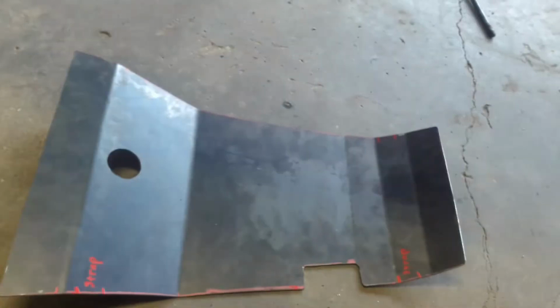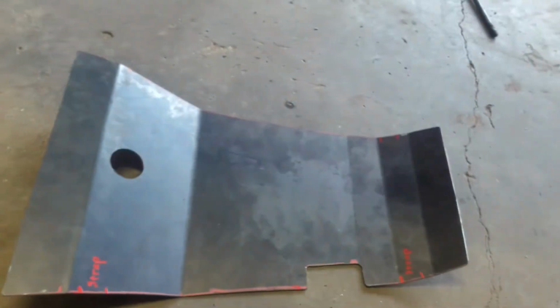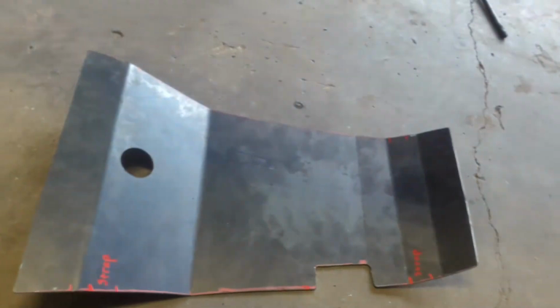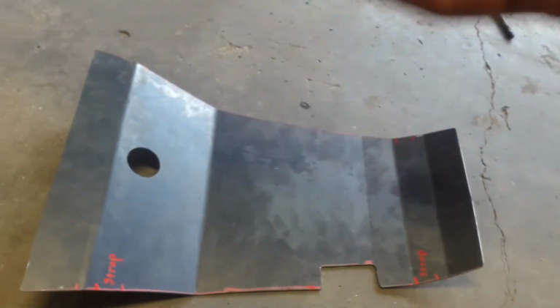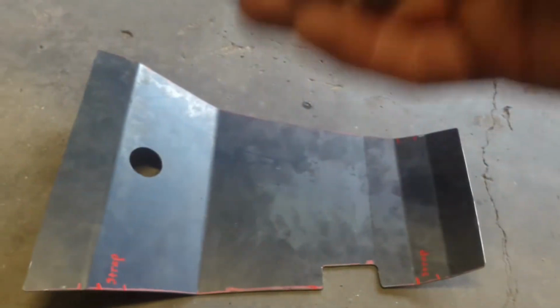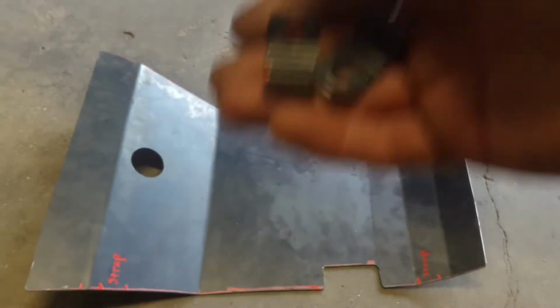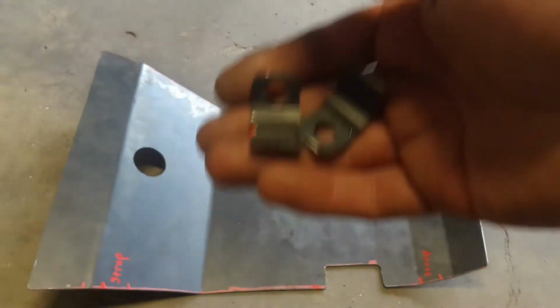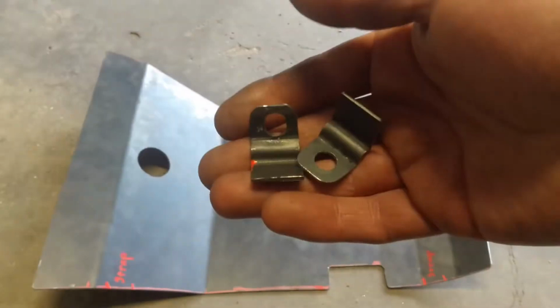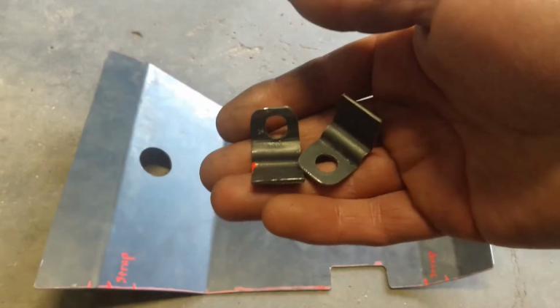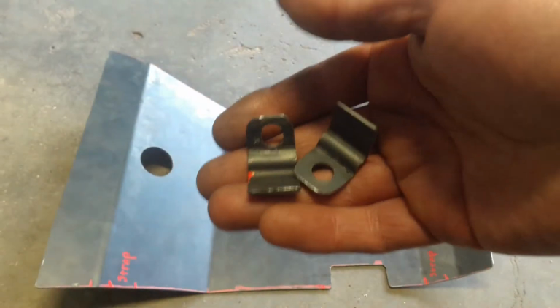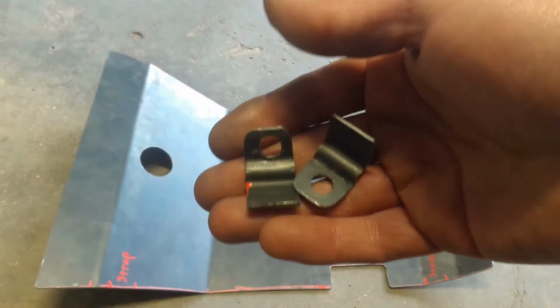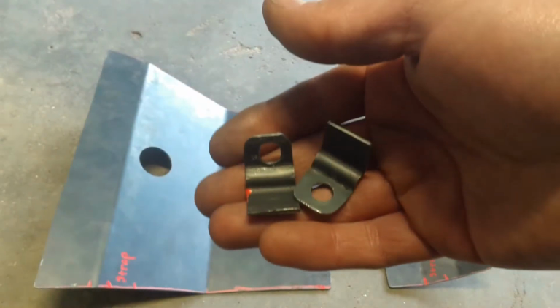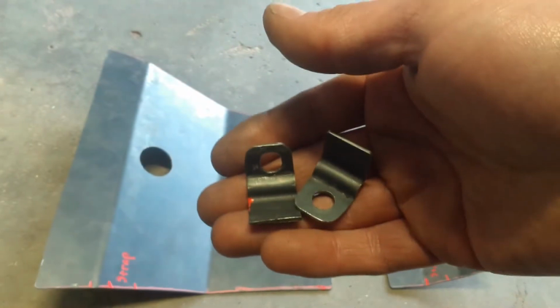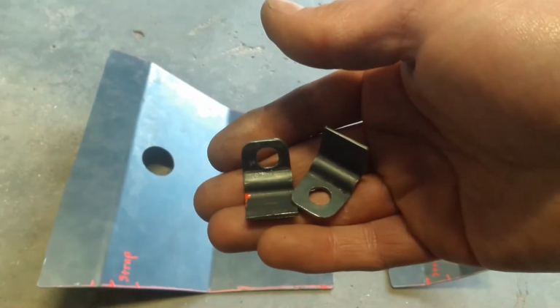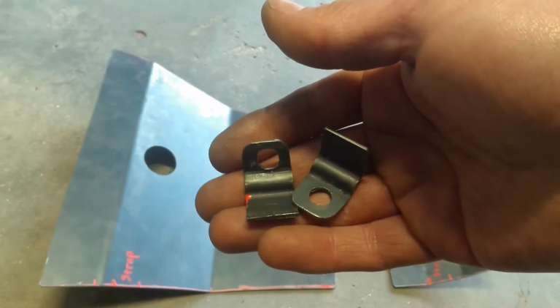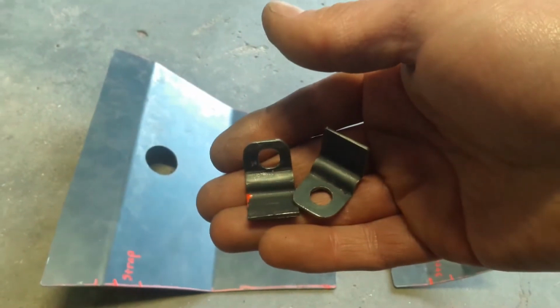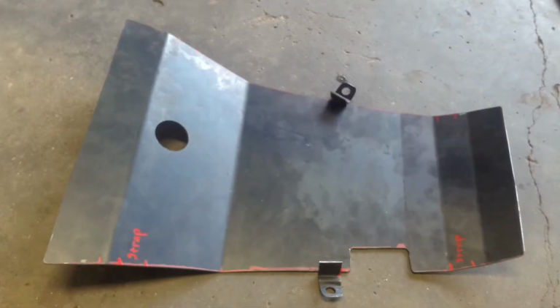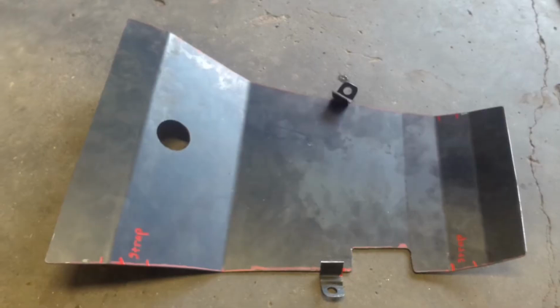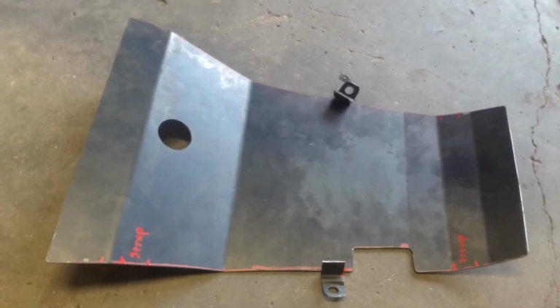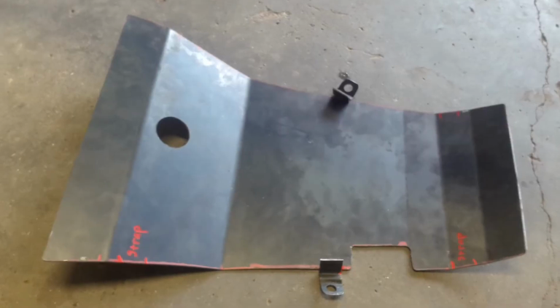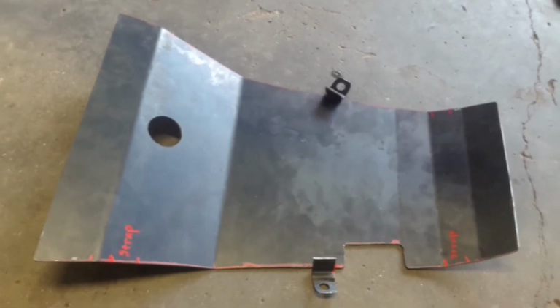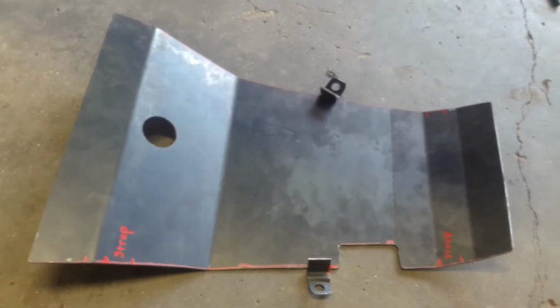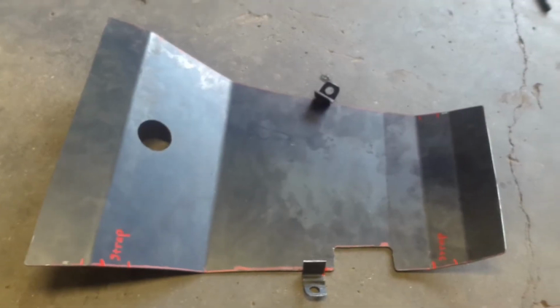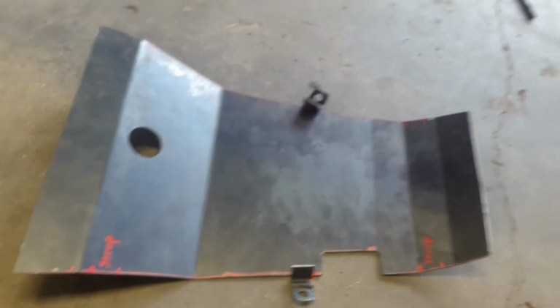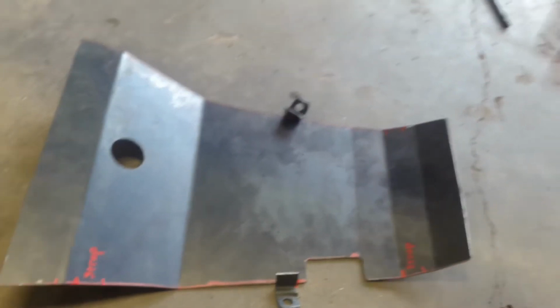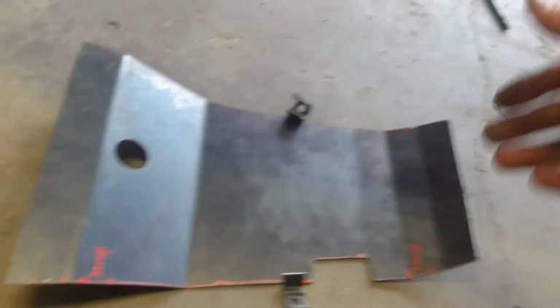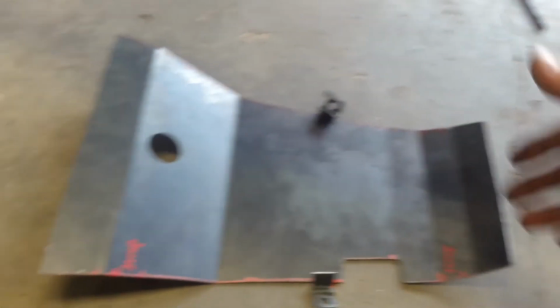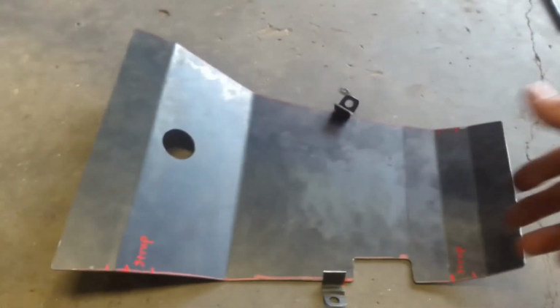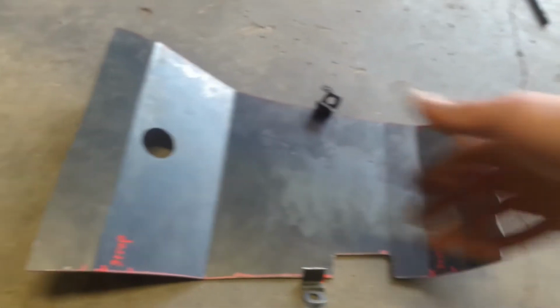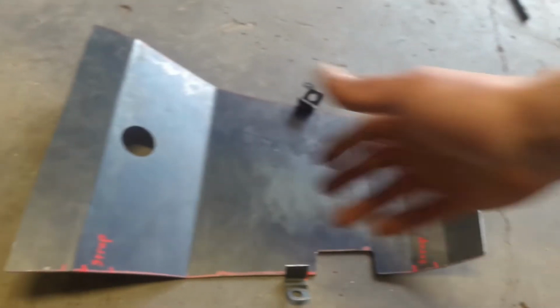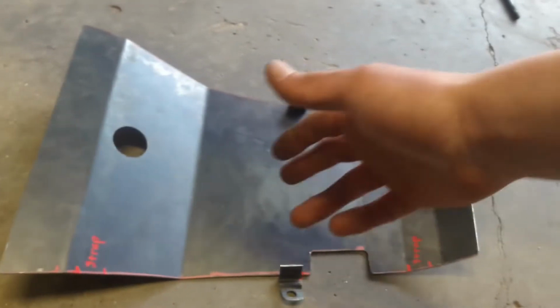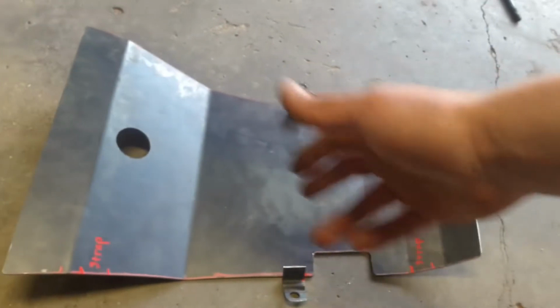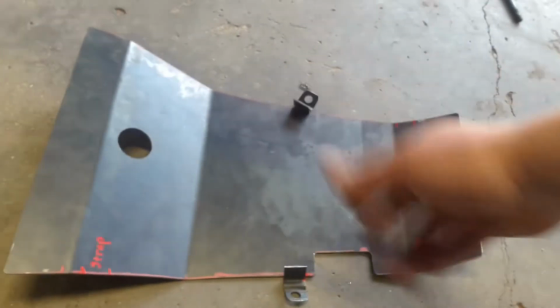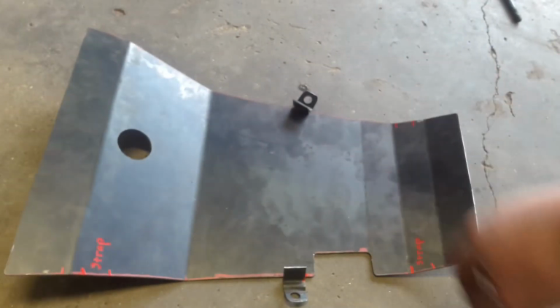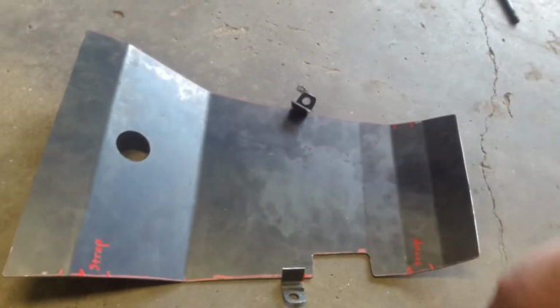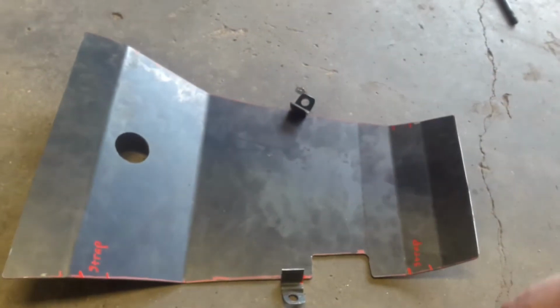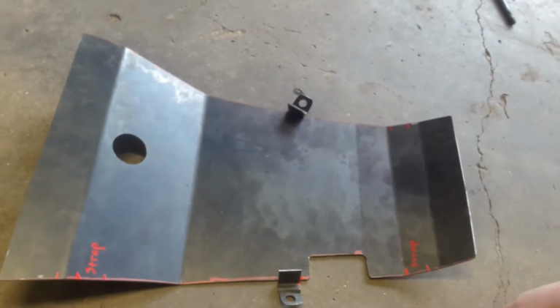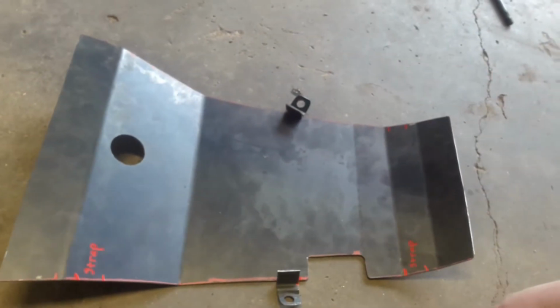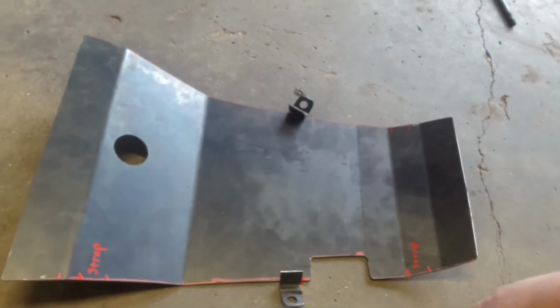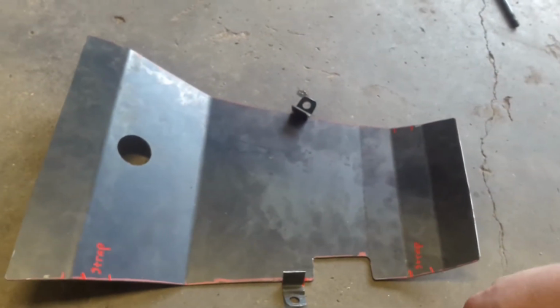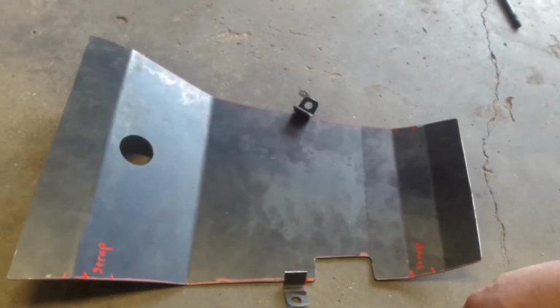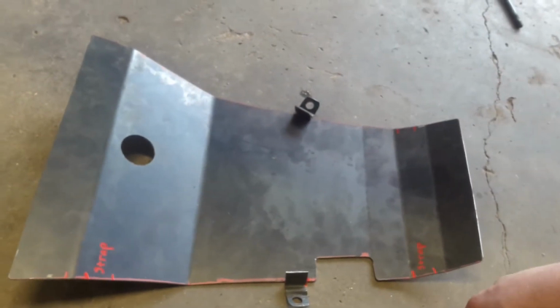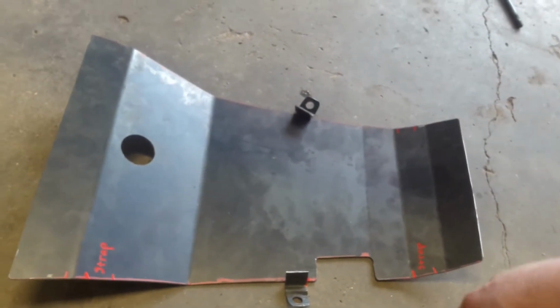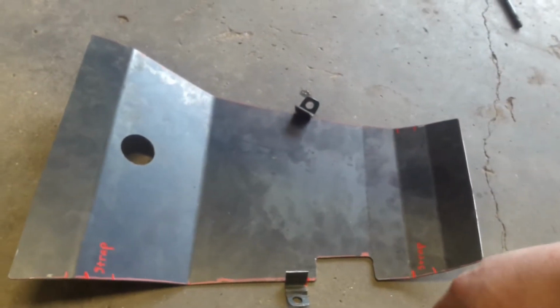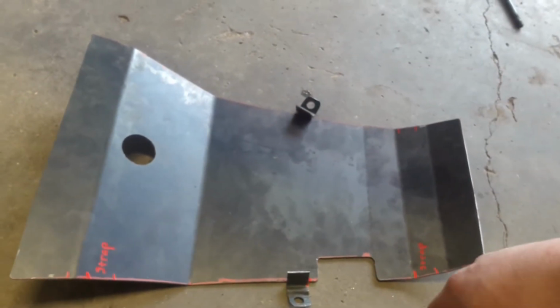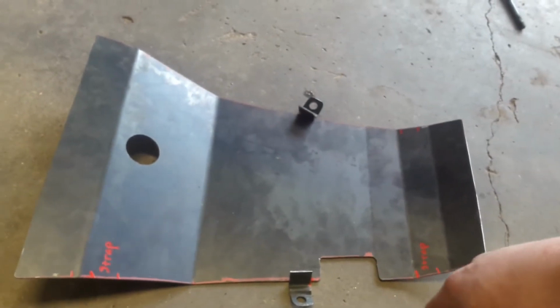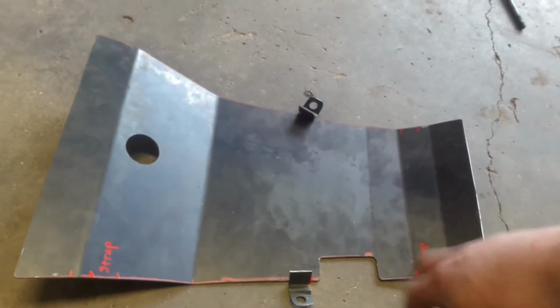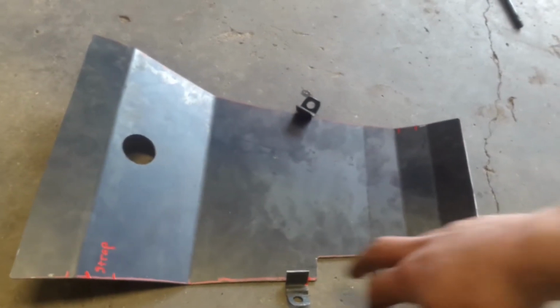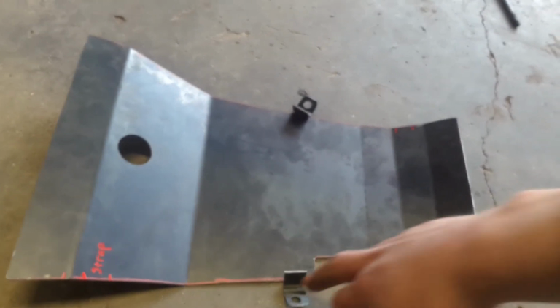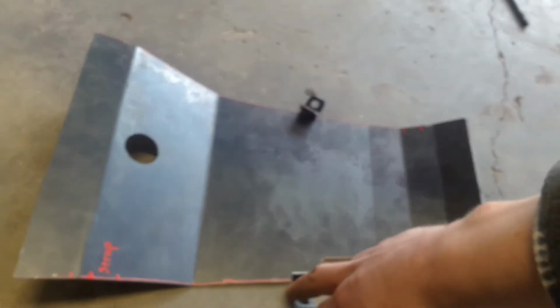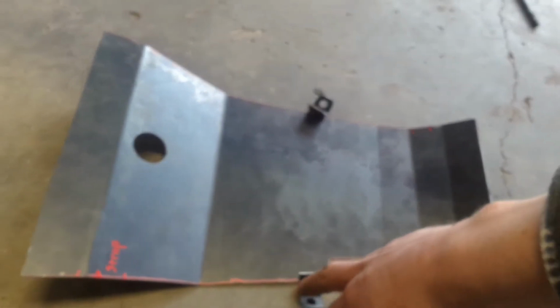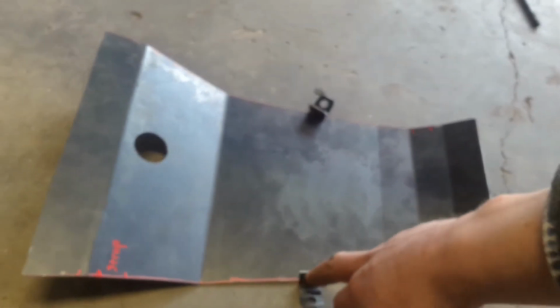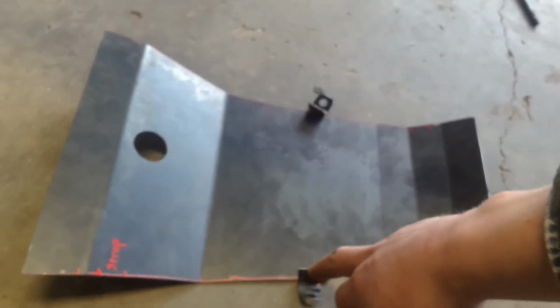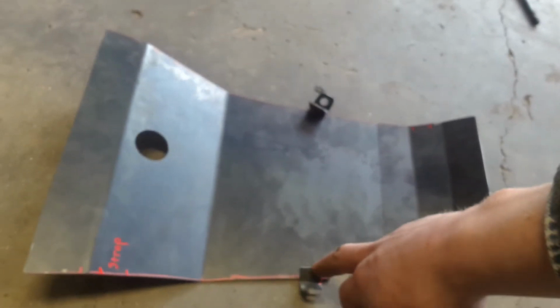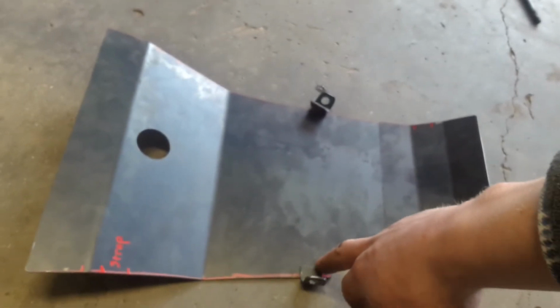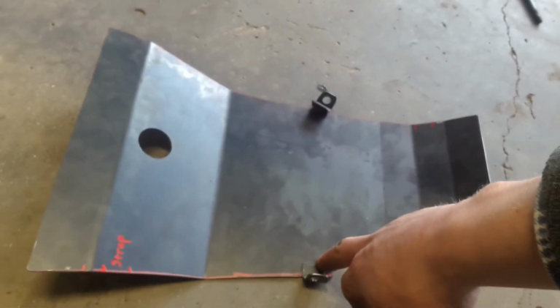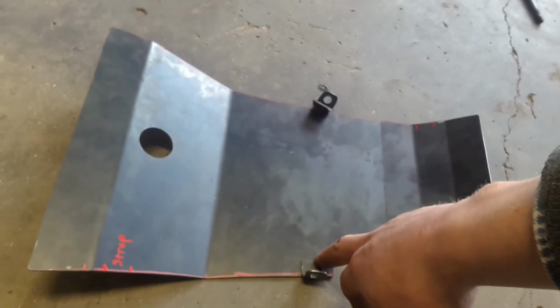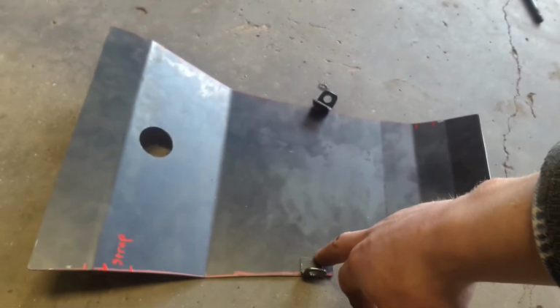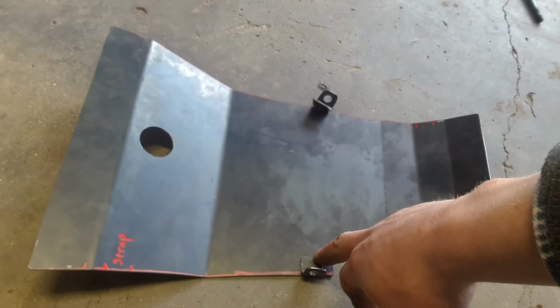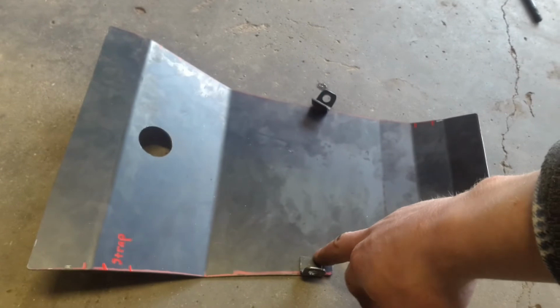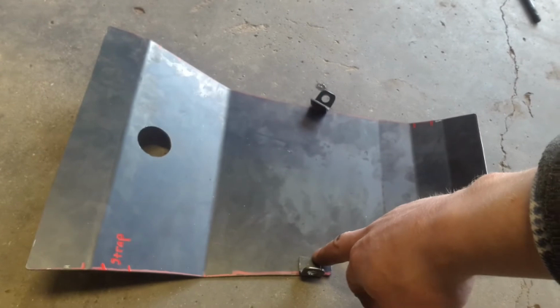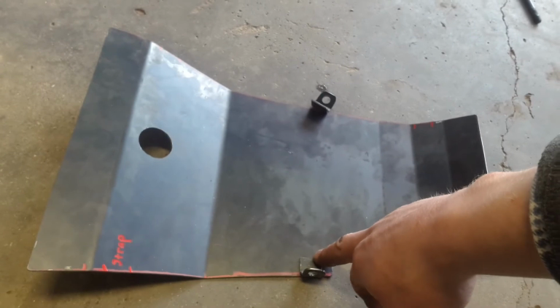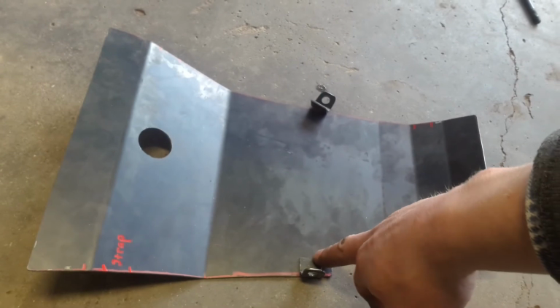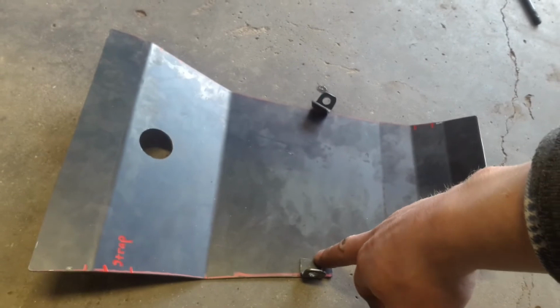So these brackets — the bottom side is going to be smooth and flat, and they're going to be welded on the top.